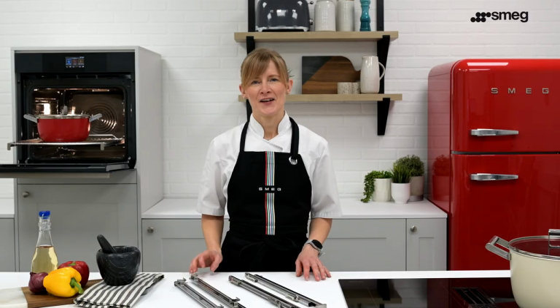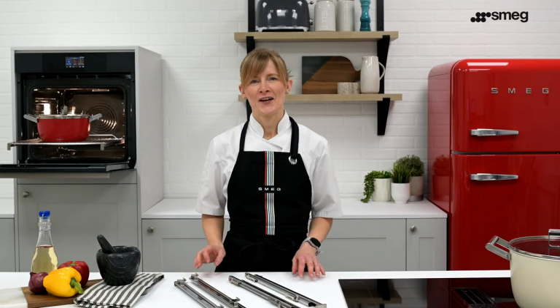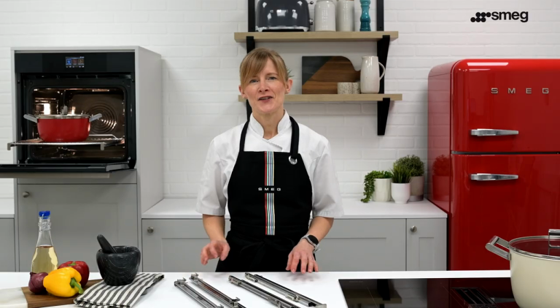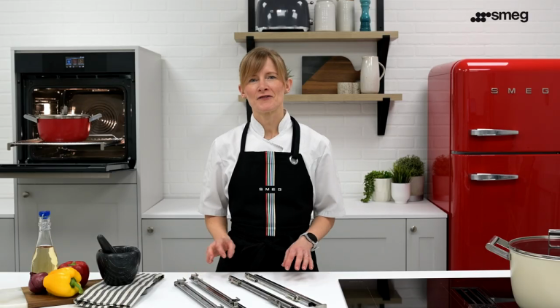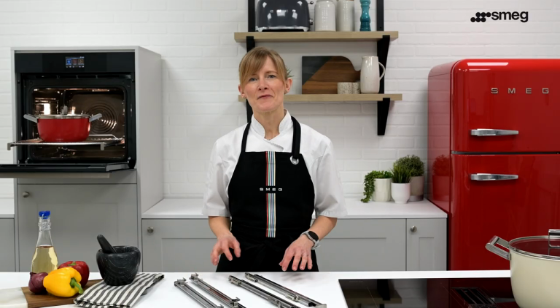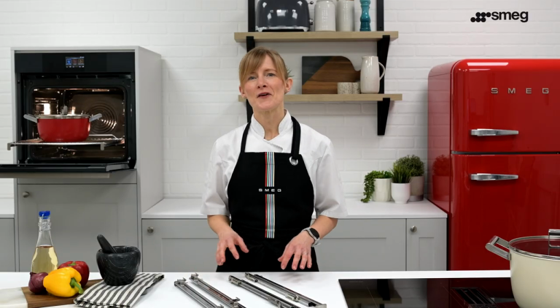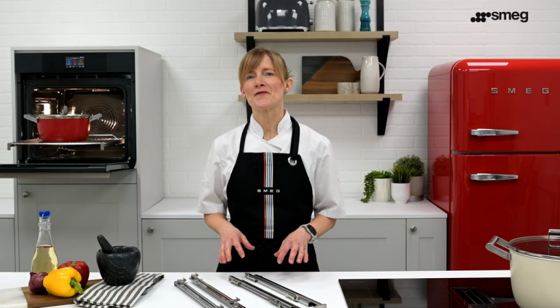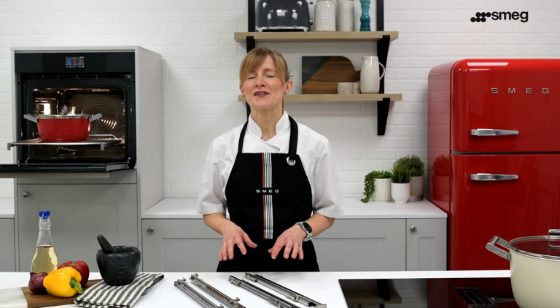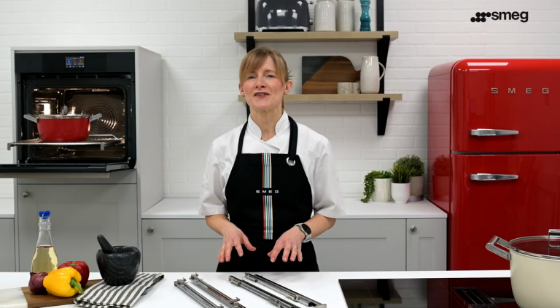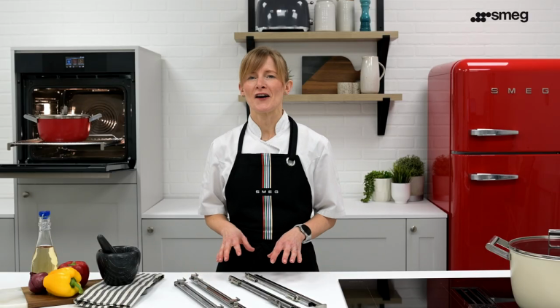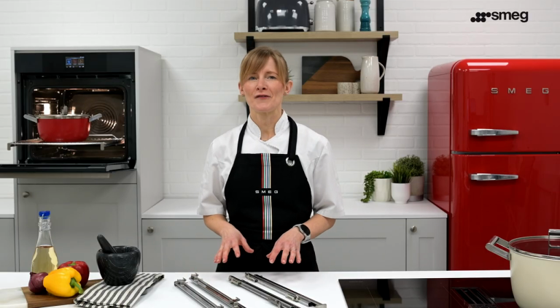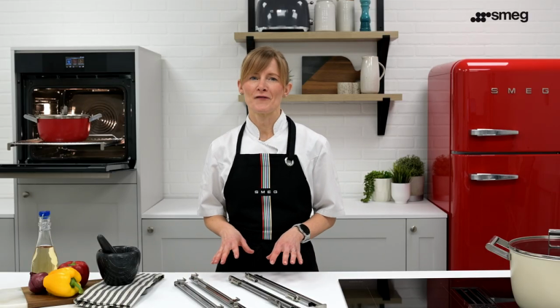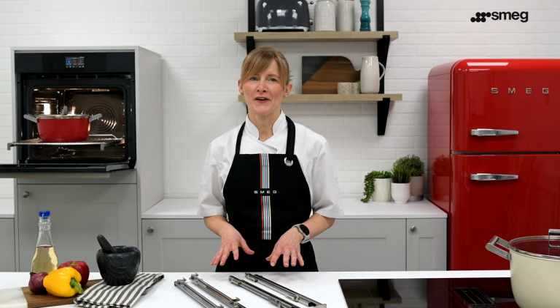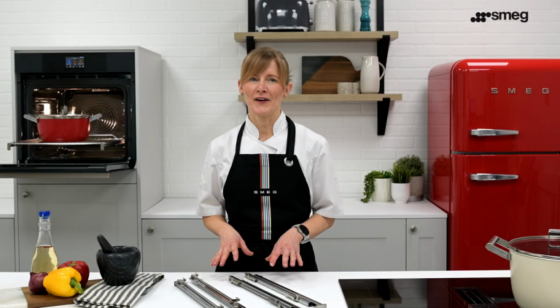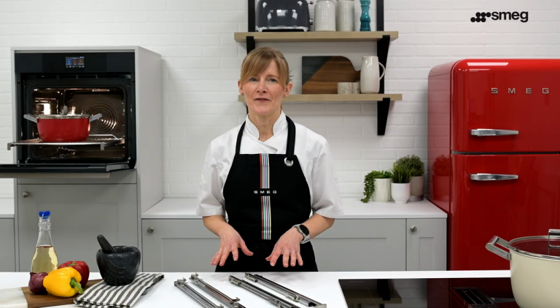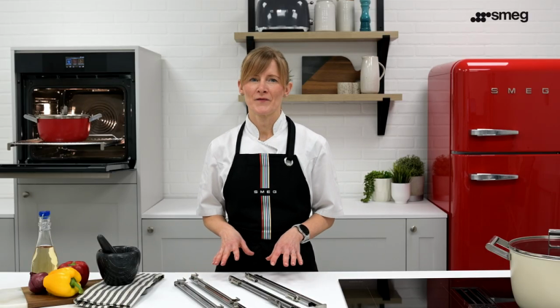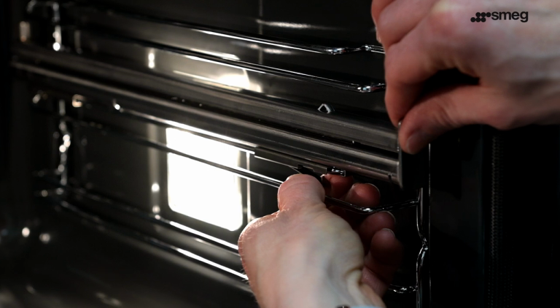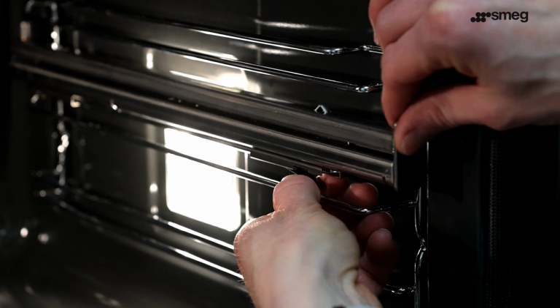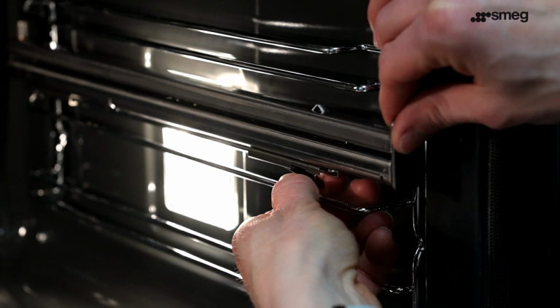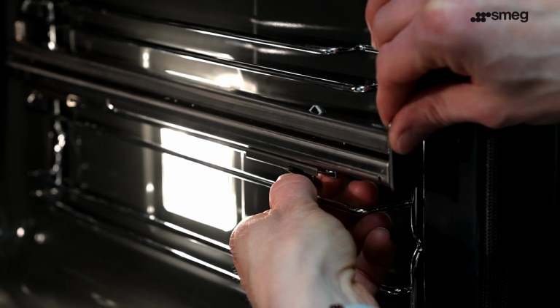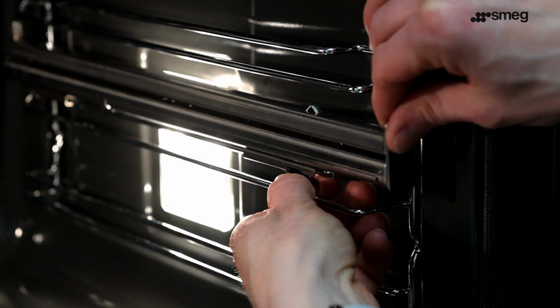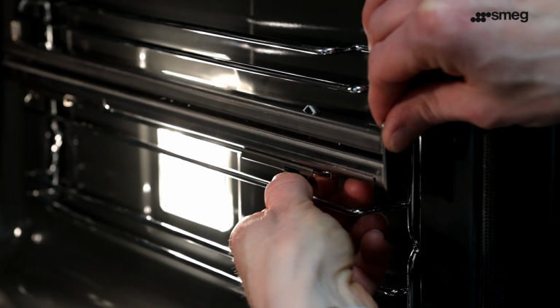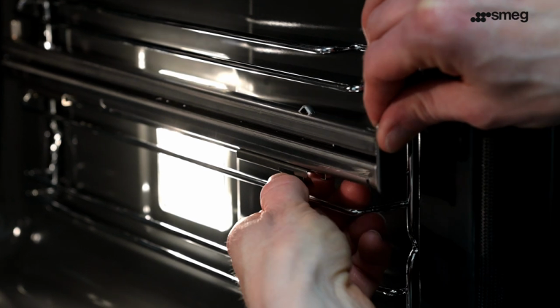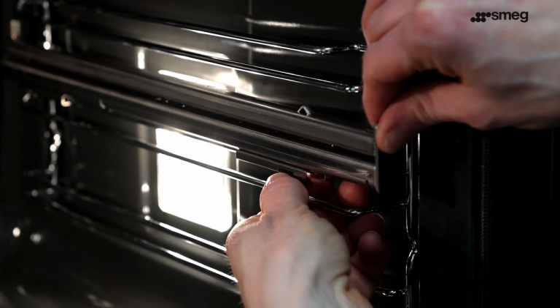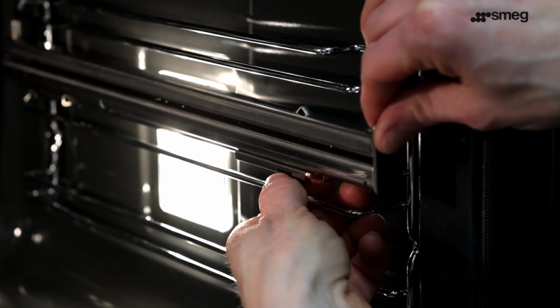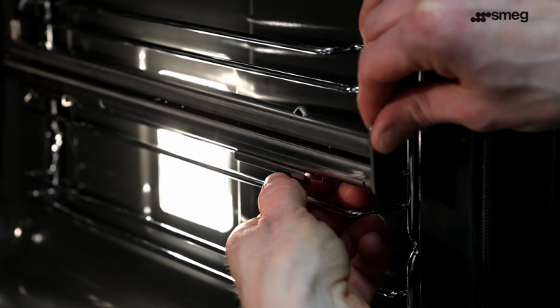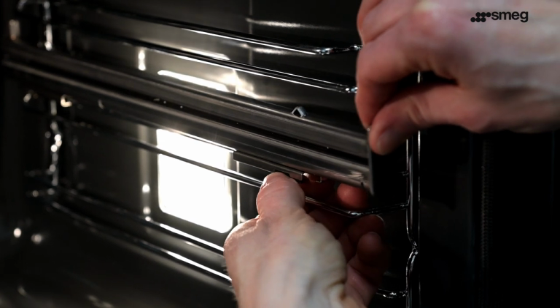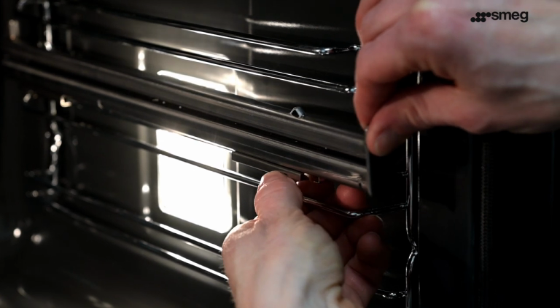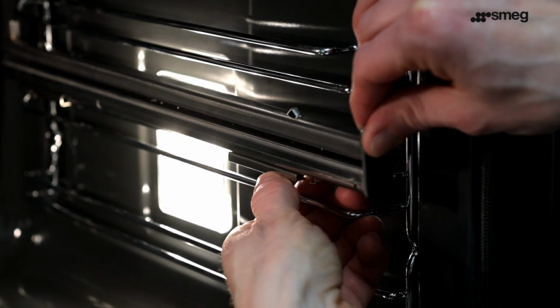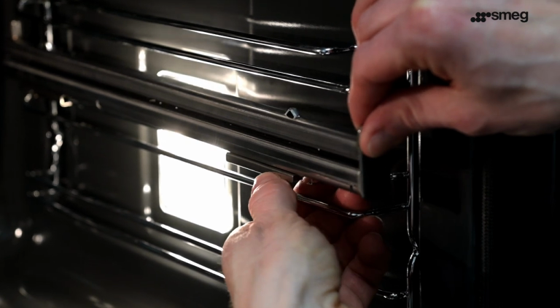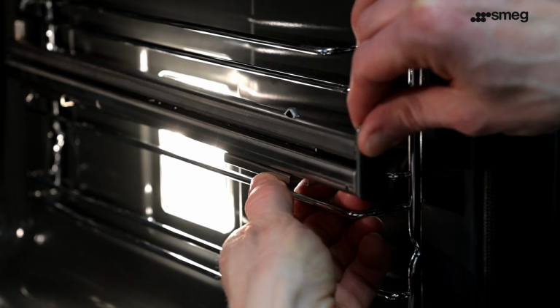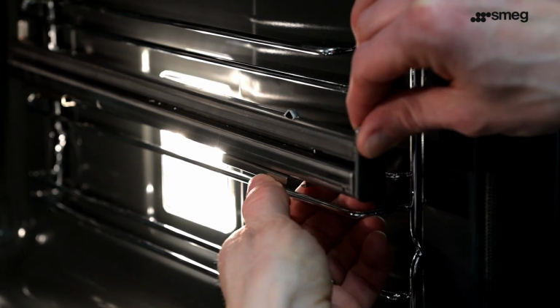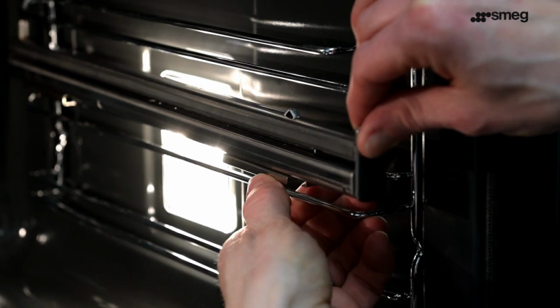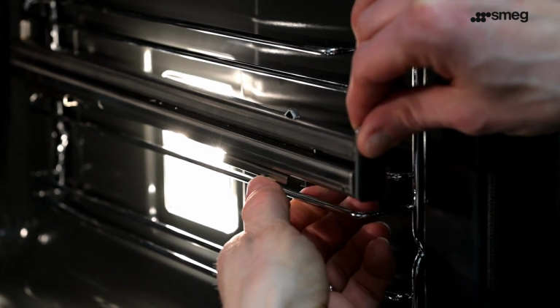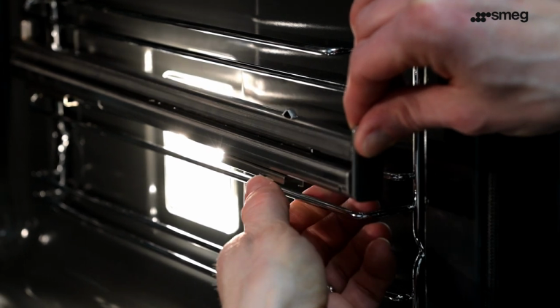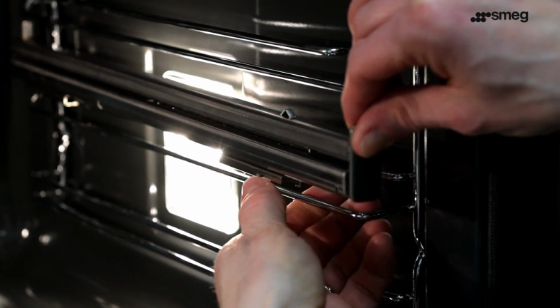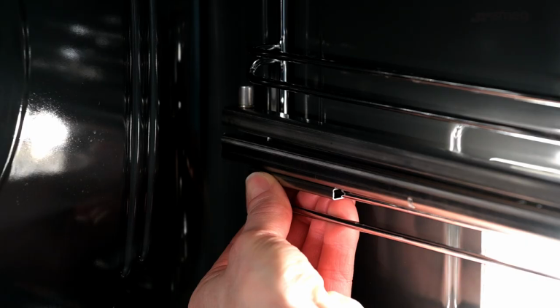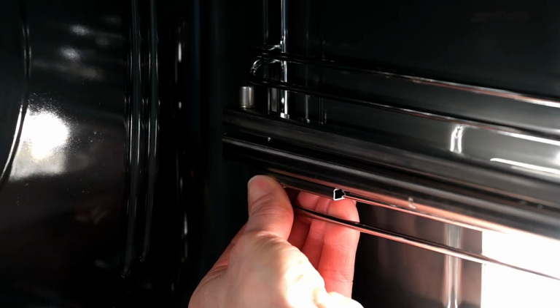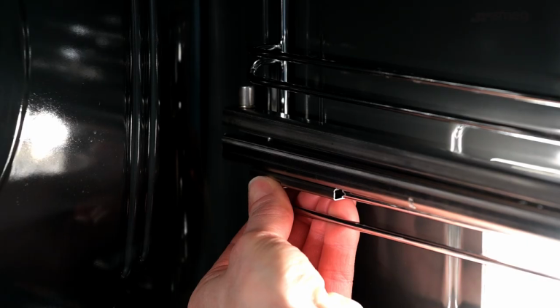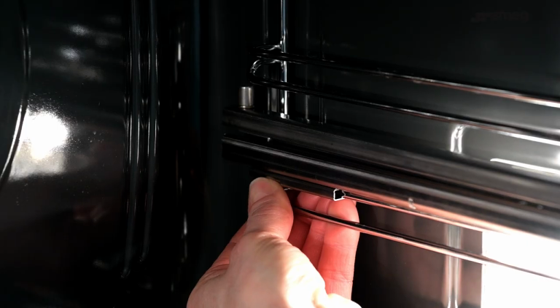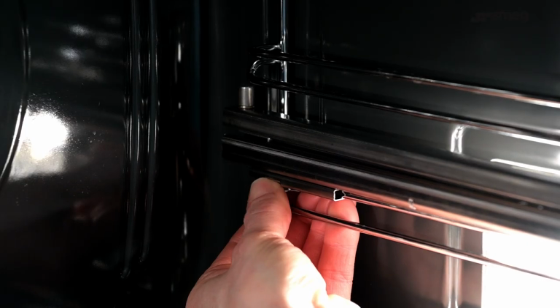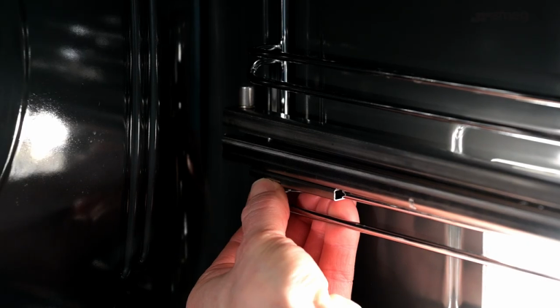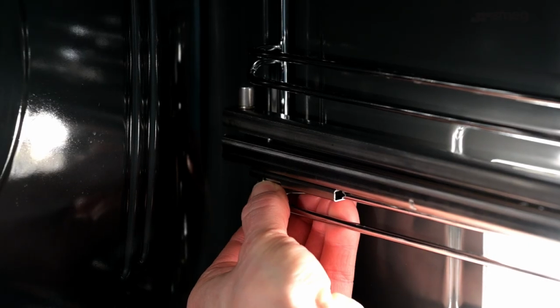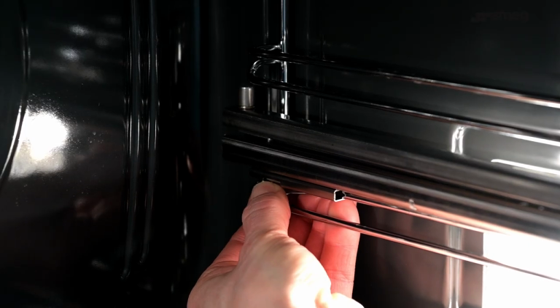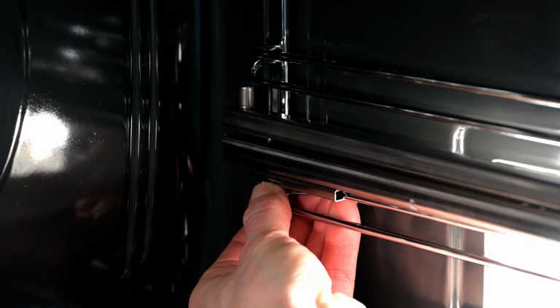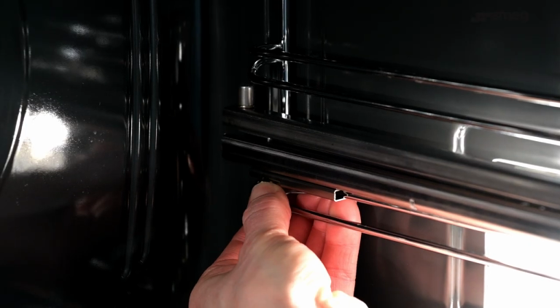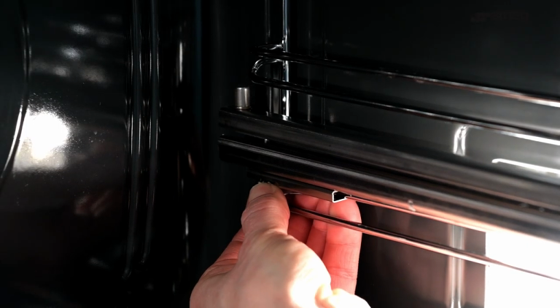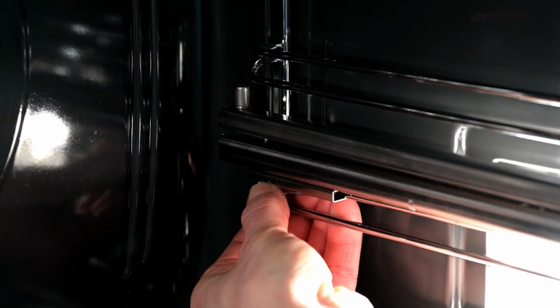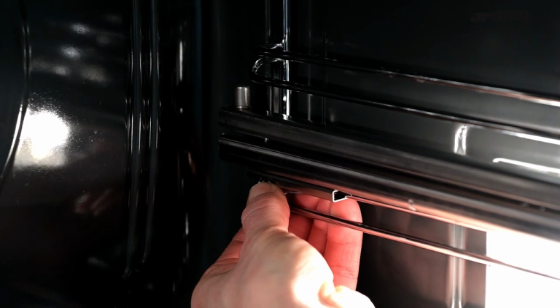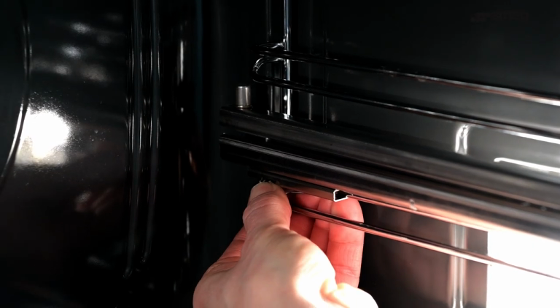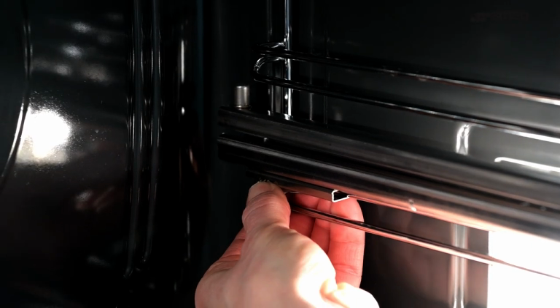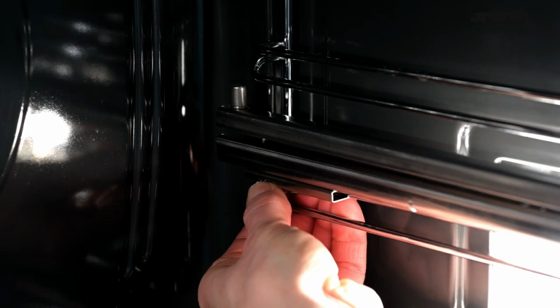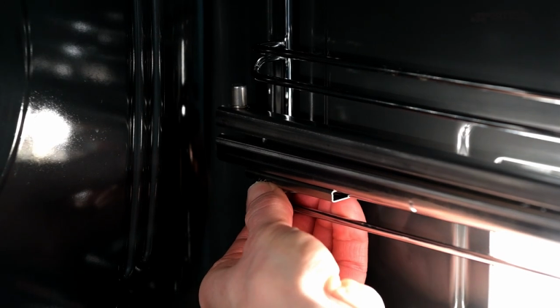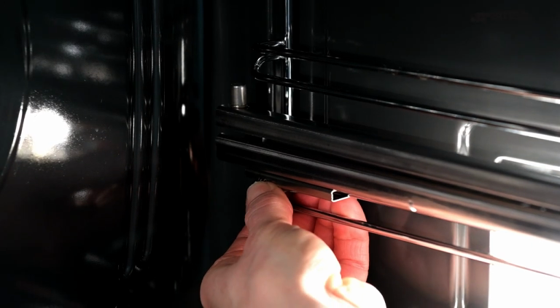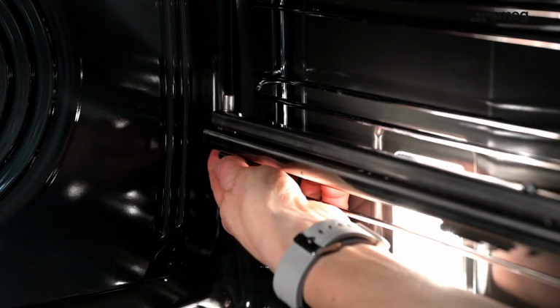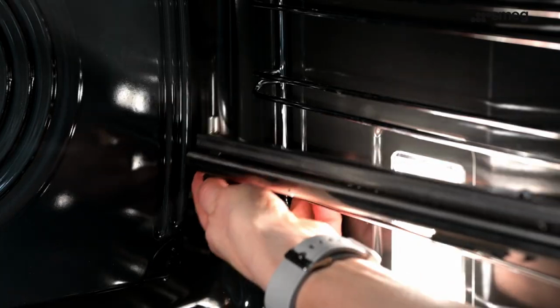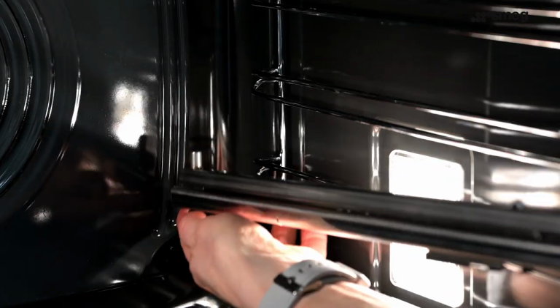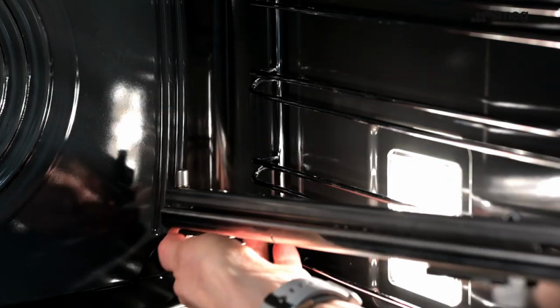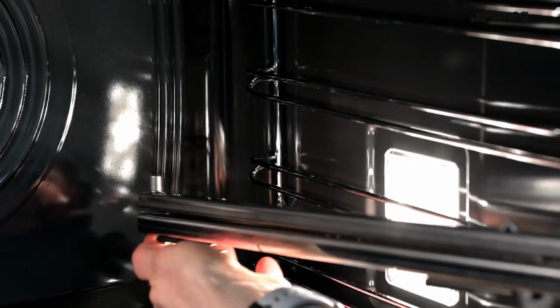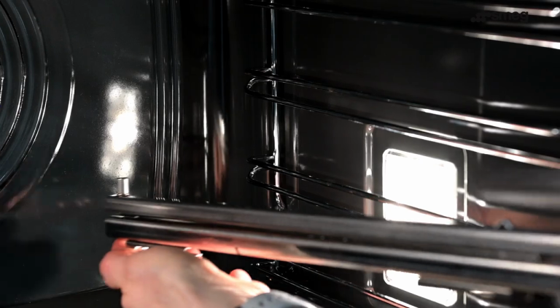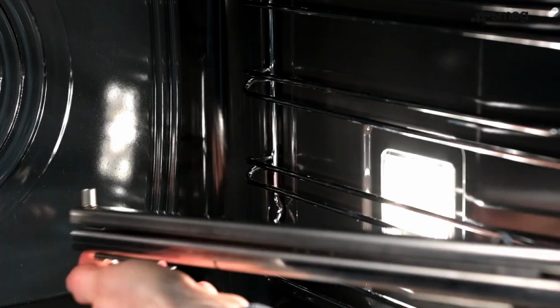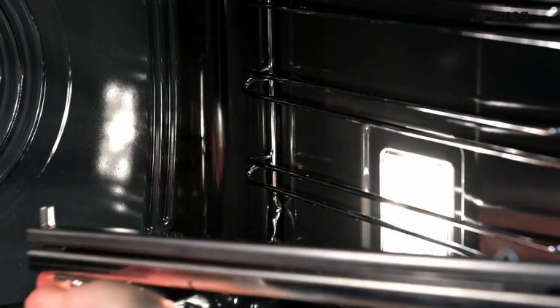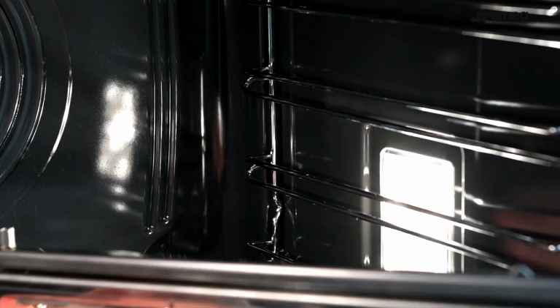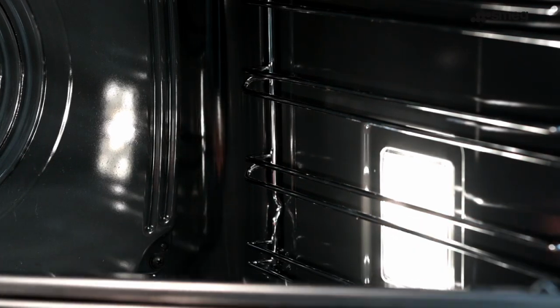To remove this style of runner, release the two springs from the front and back of the runner and pull towards the centre of the oven.